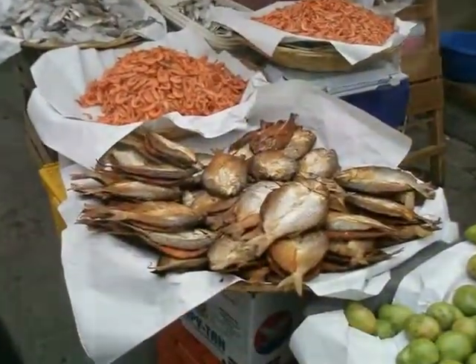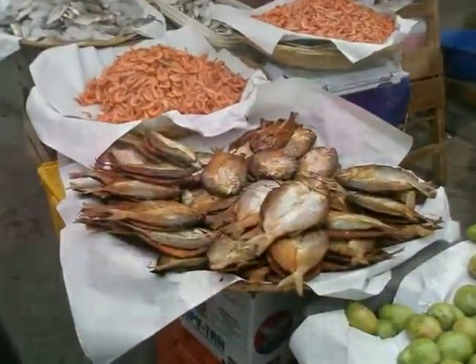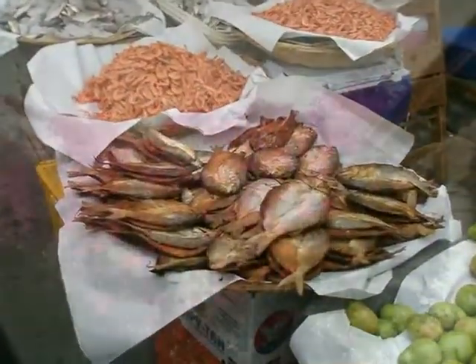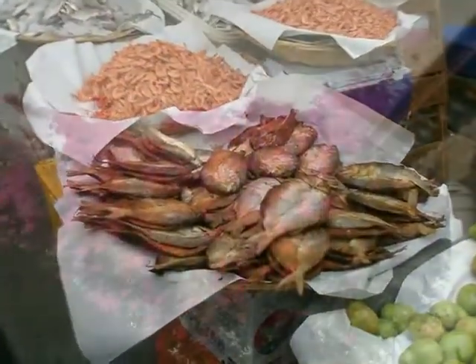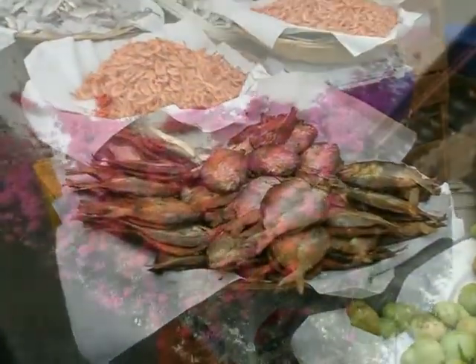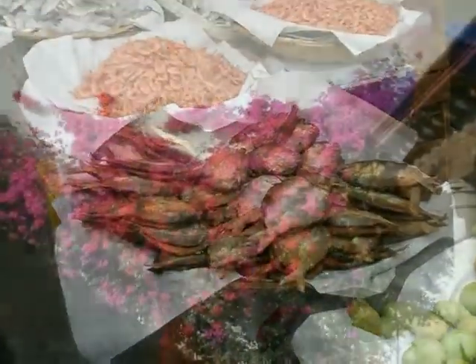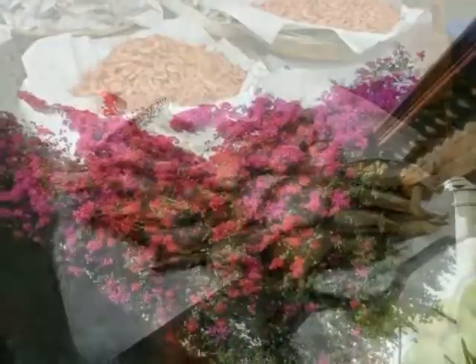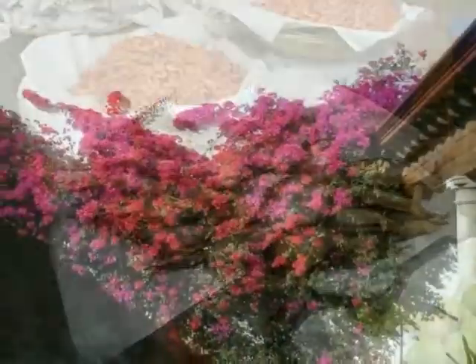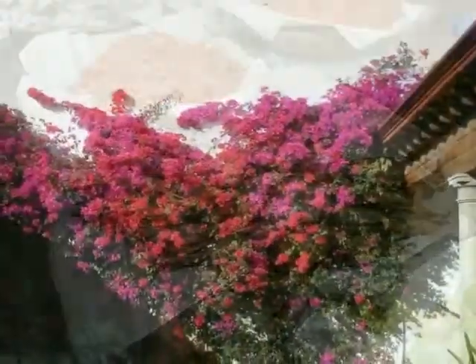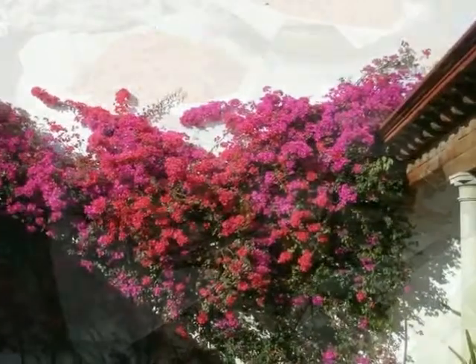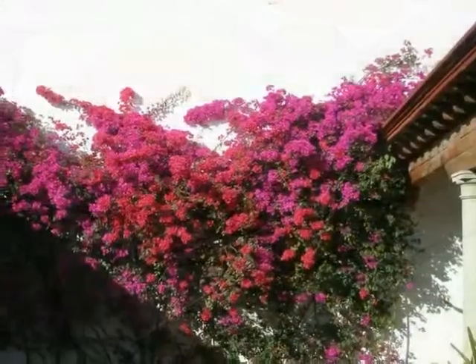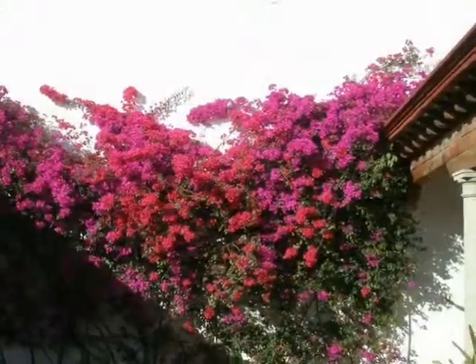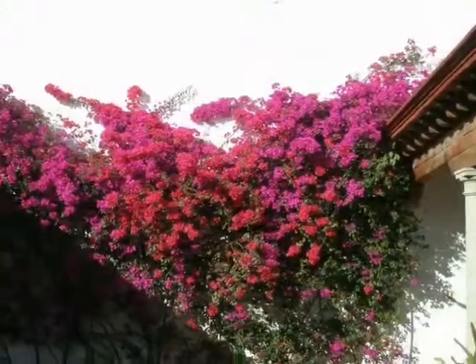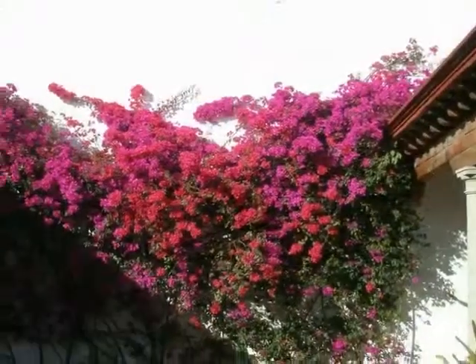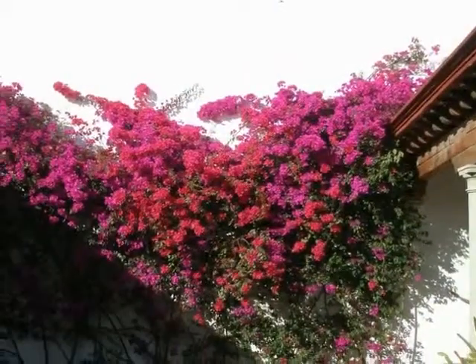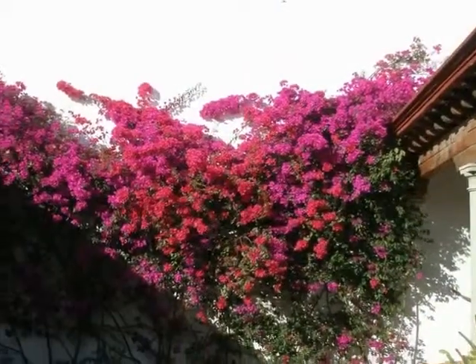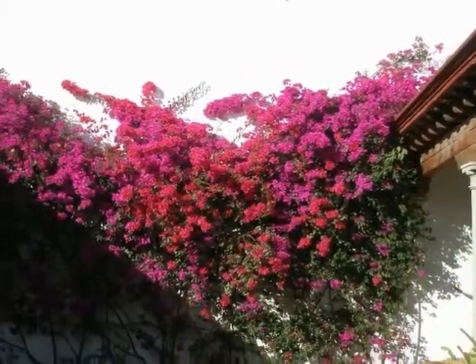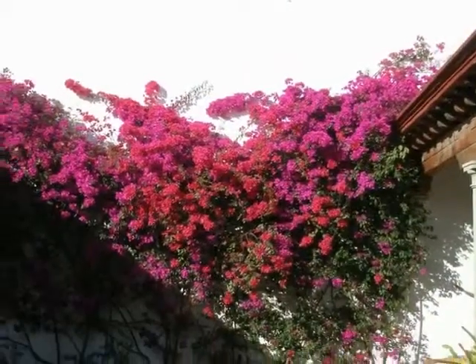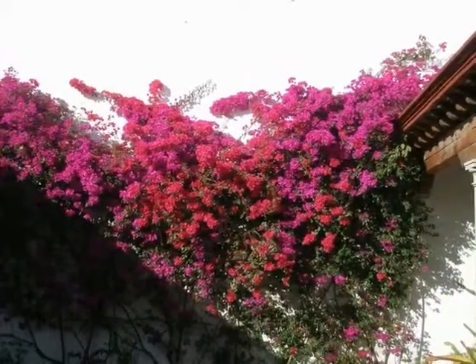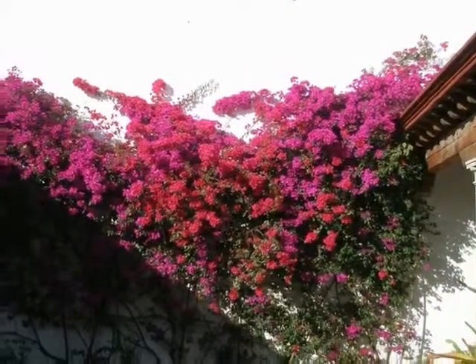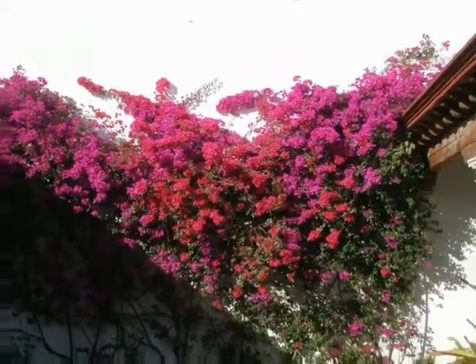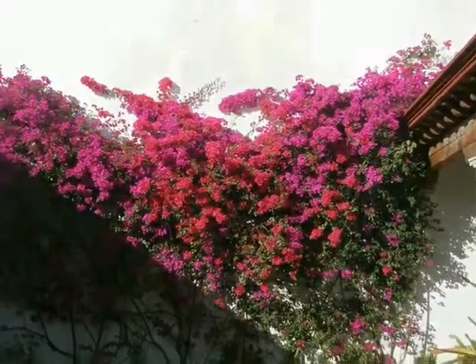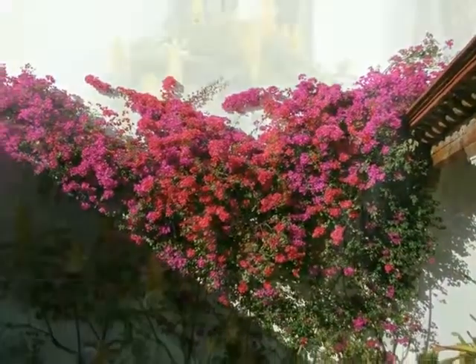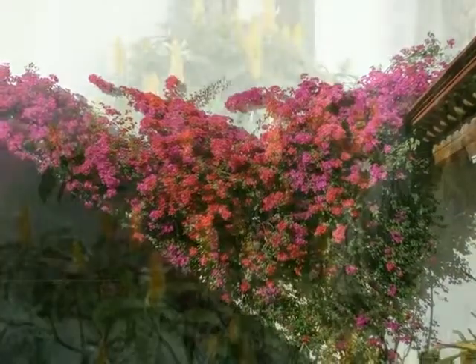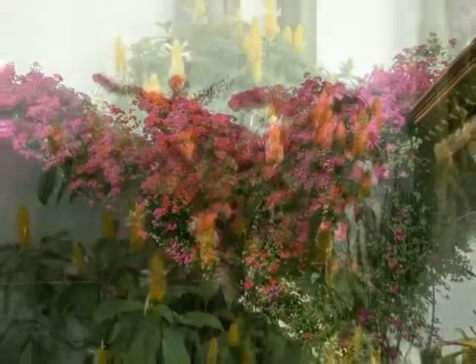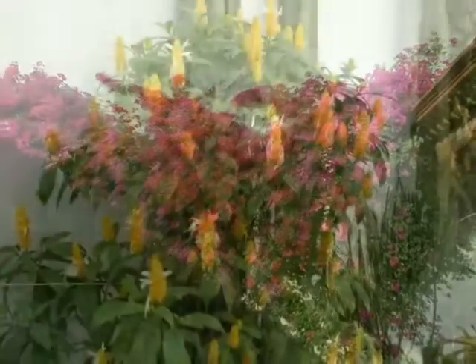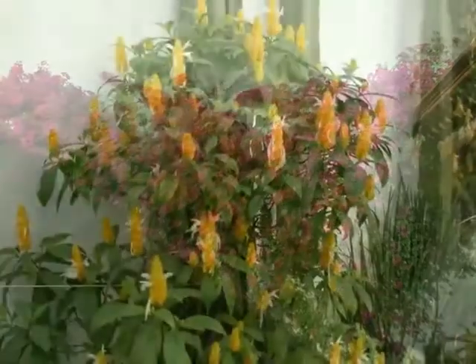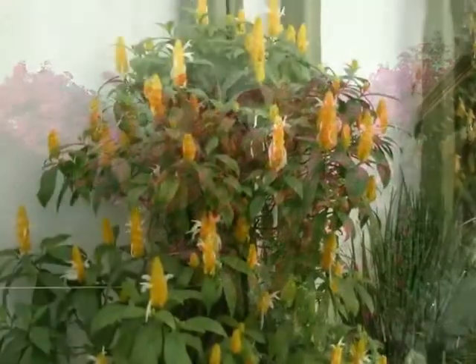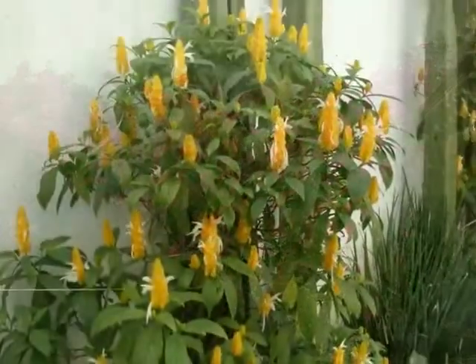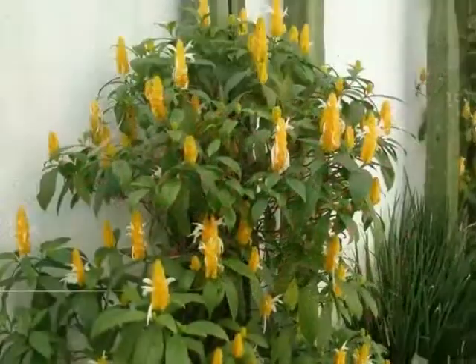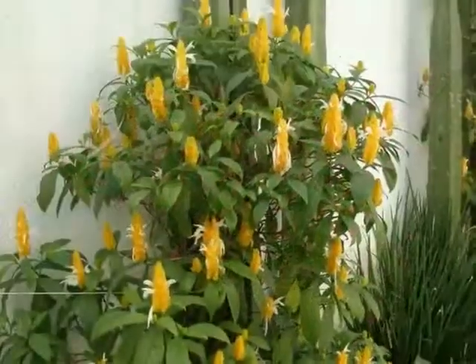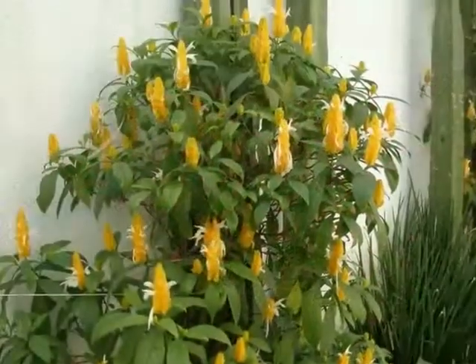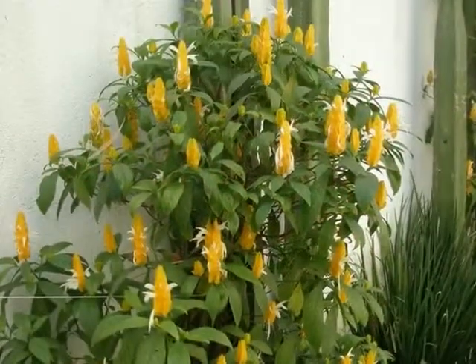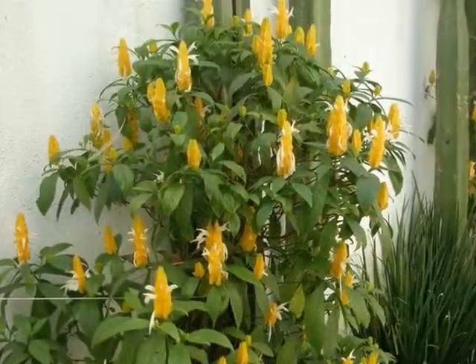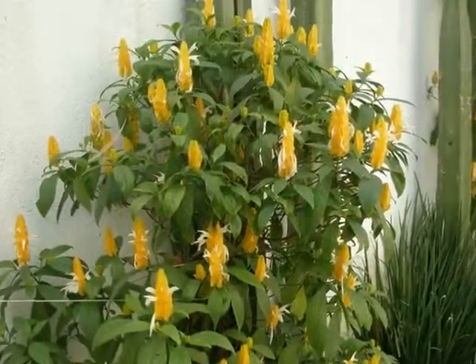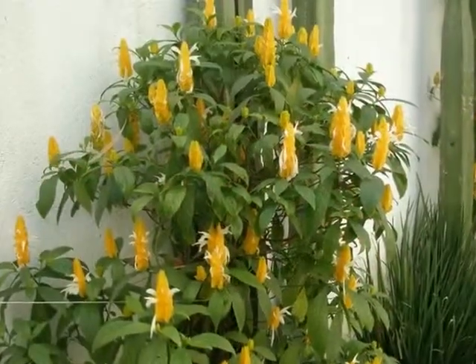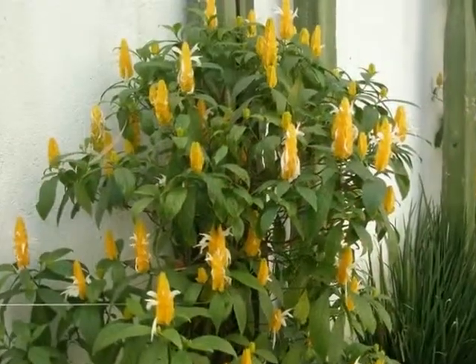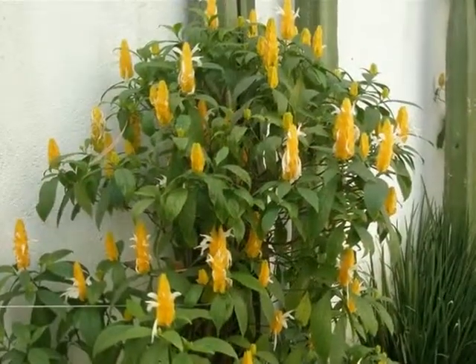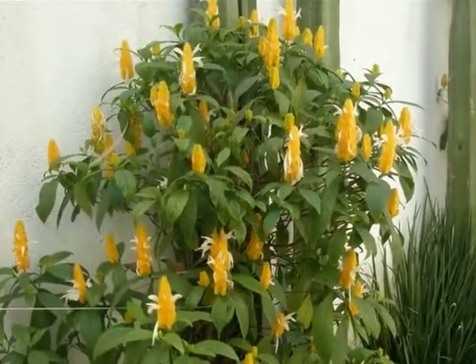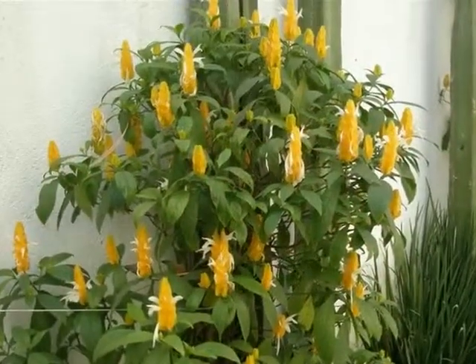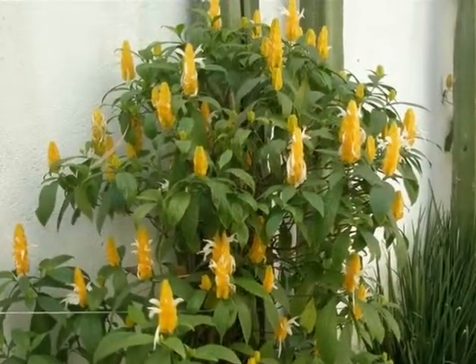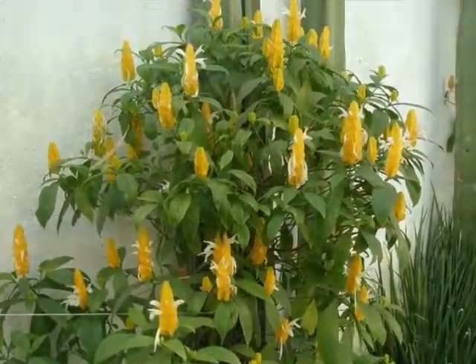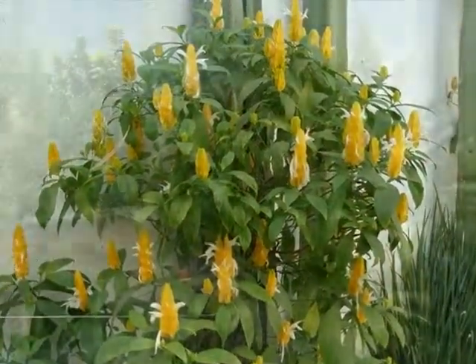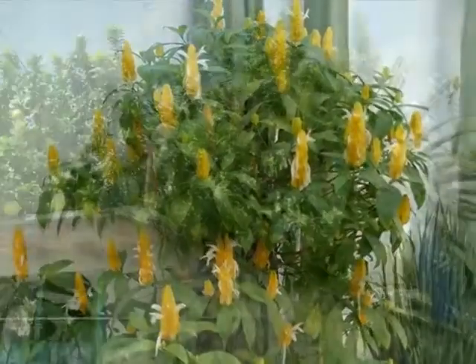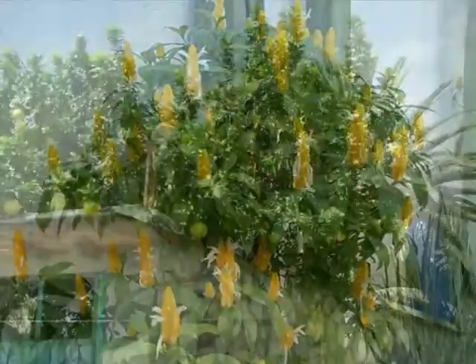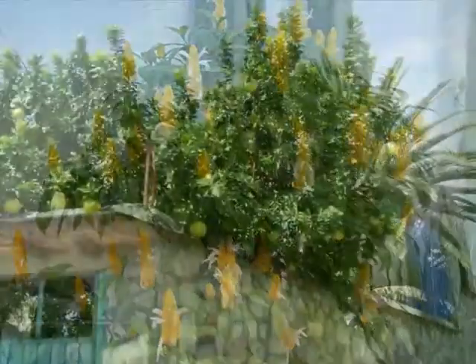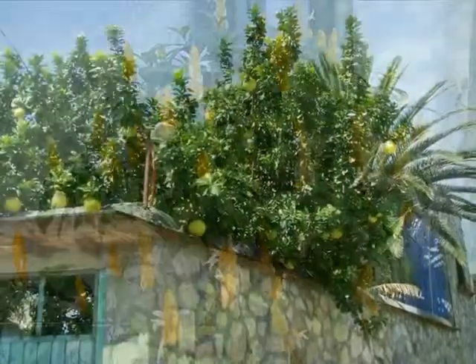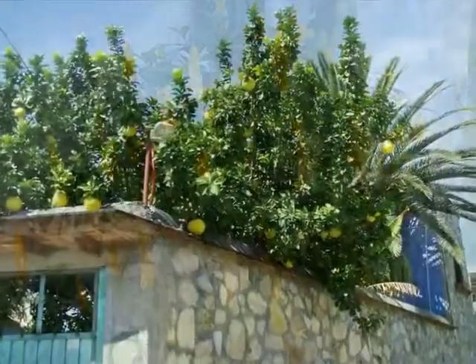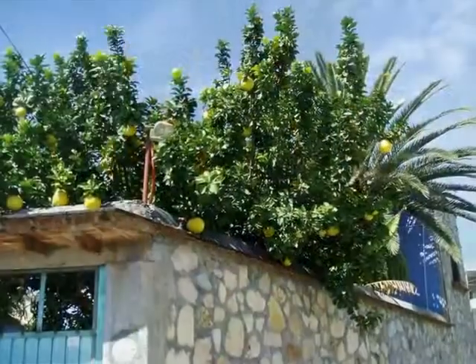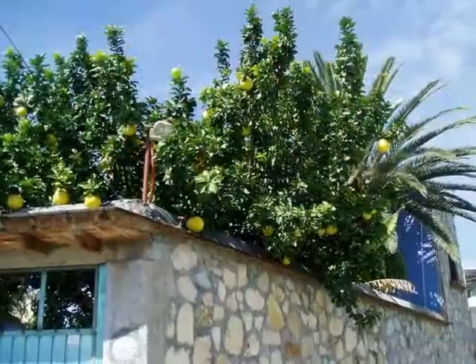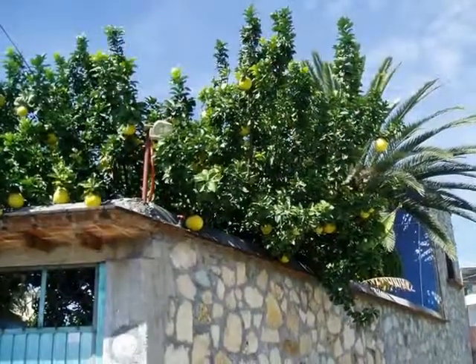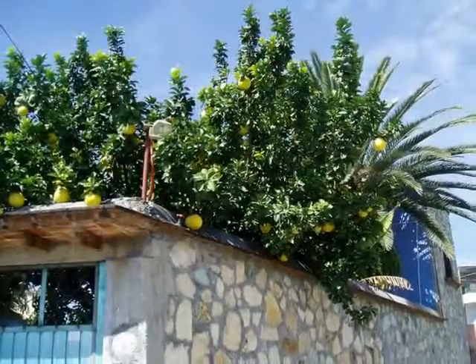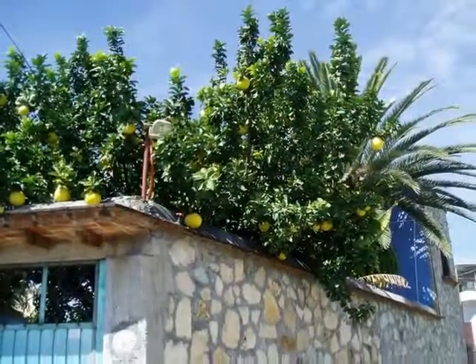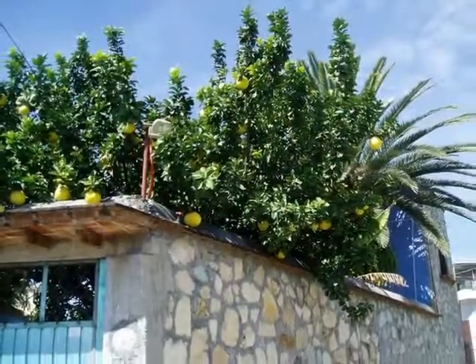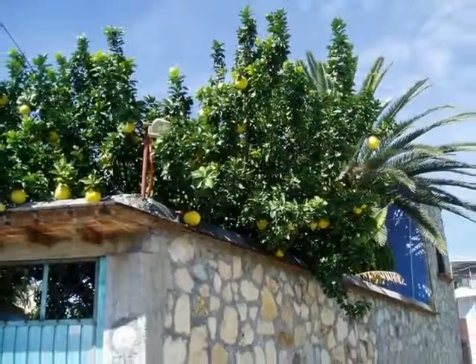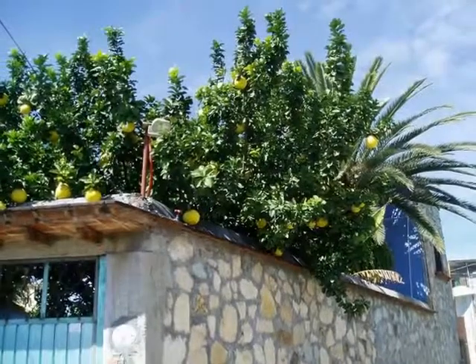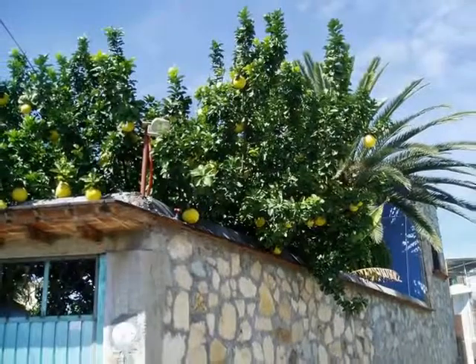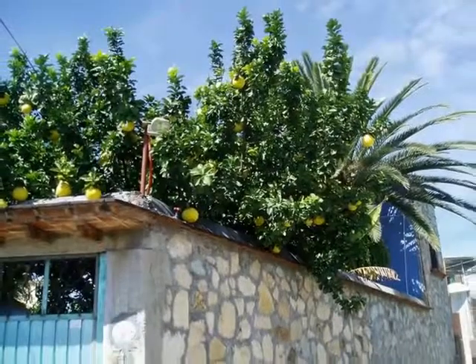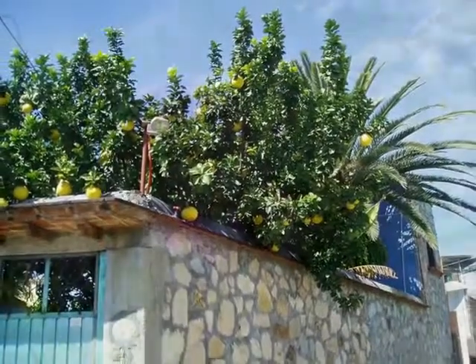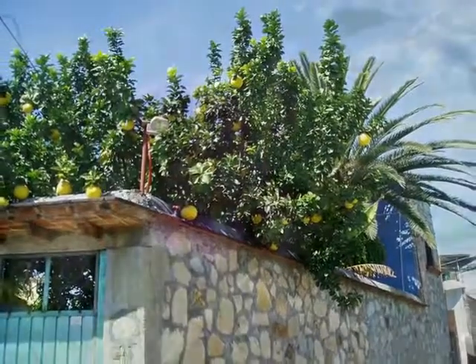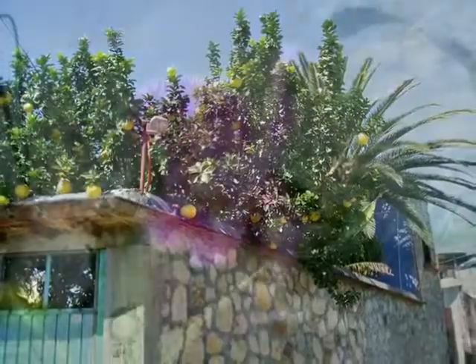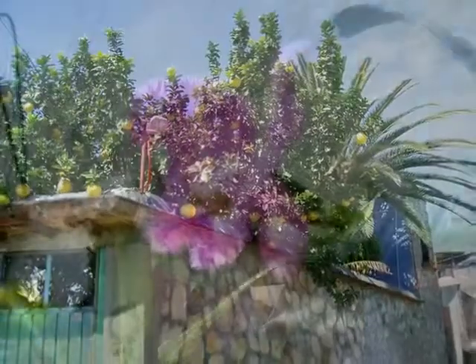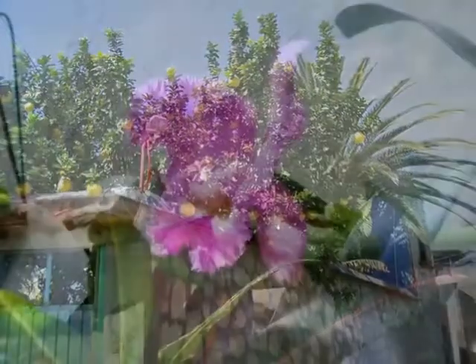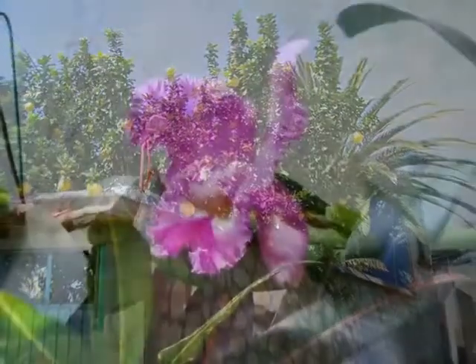You won't be disappointed by the colorful scenery. Even in January, many of the flowers, trees, and plants are in full bloom.